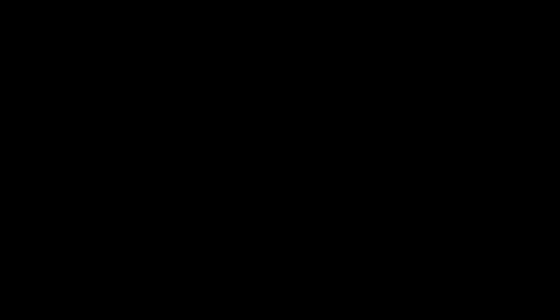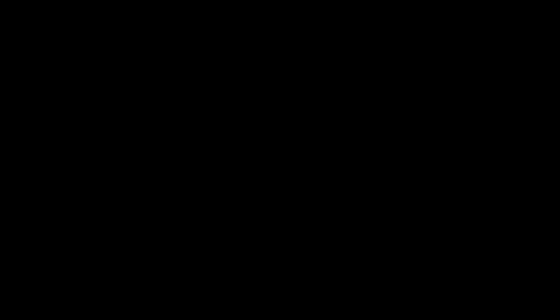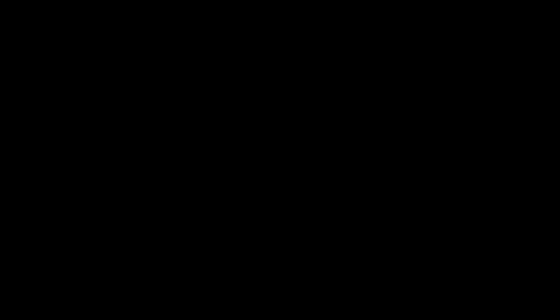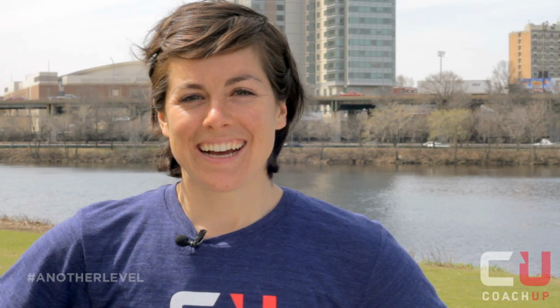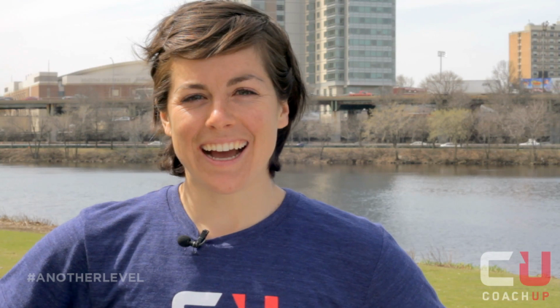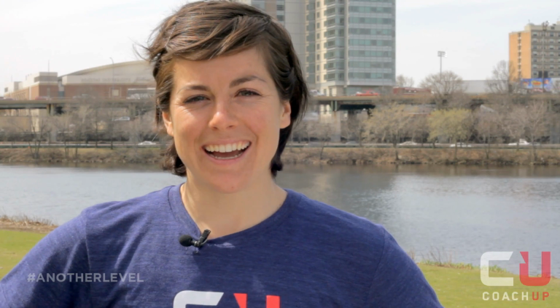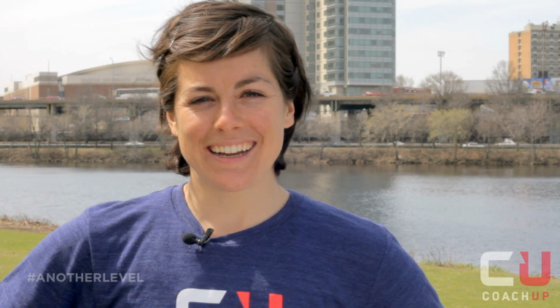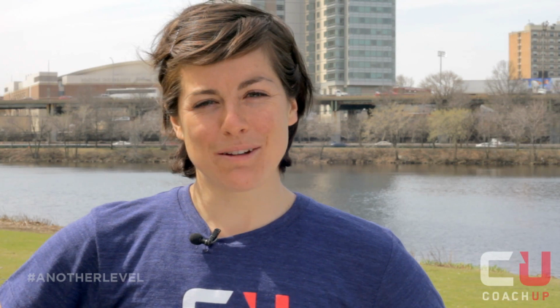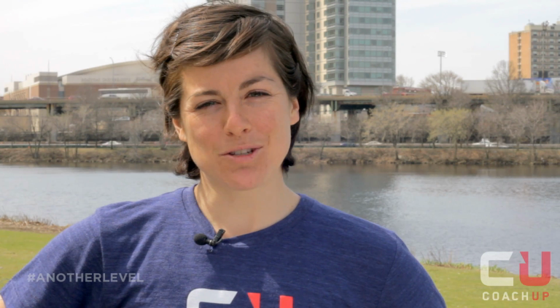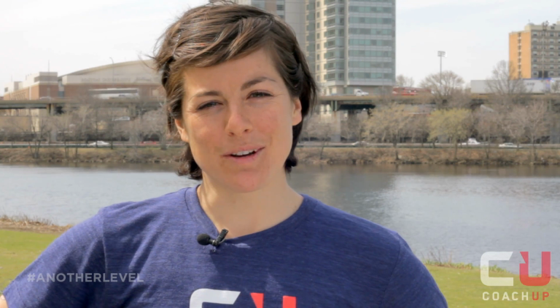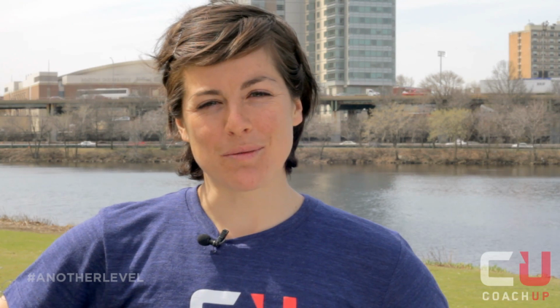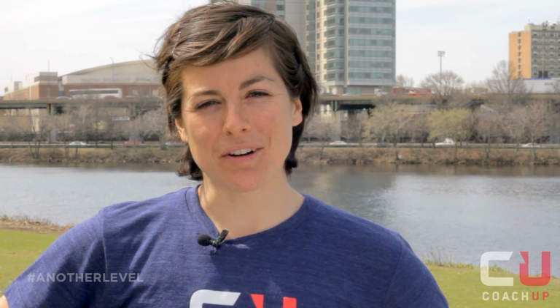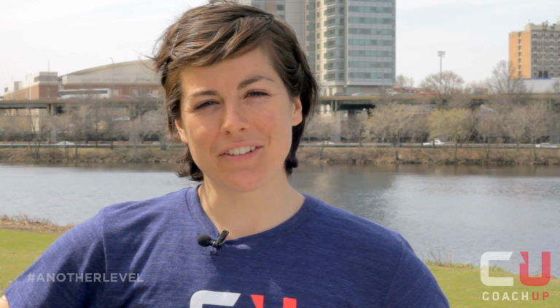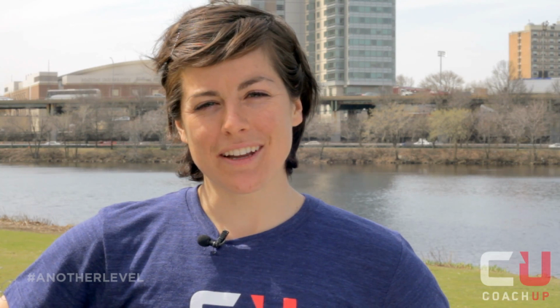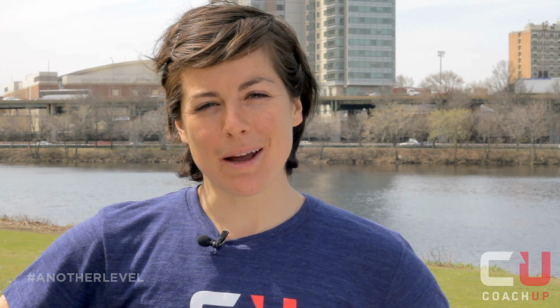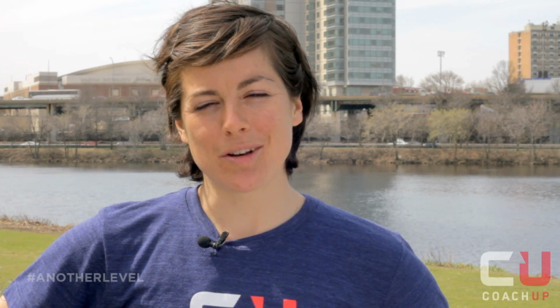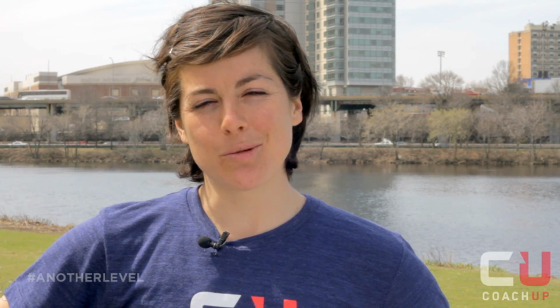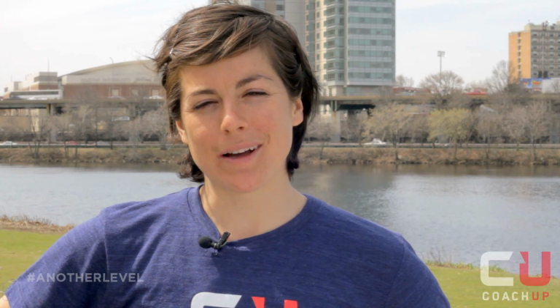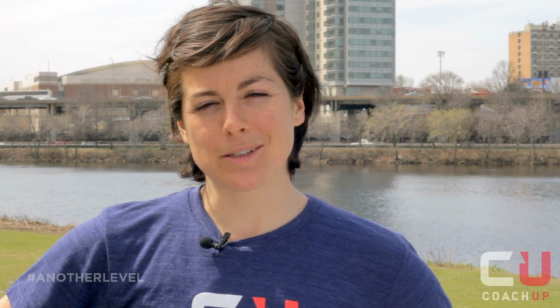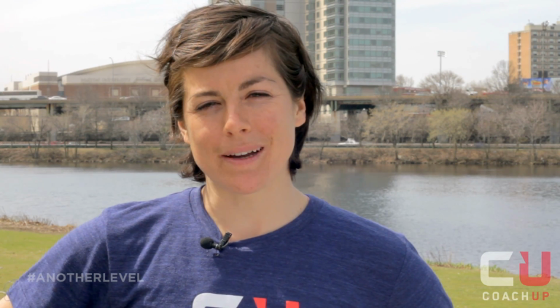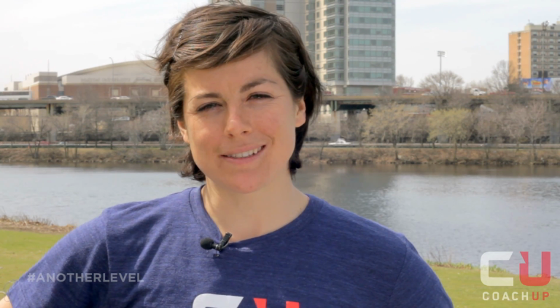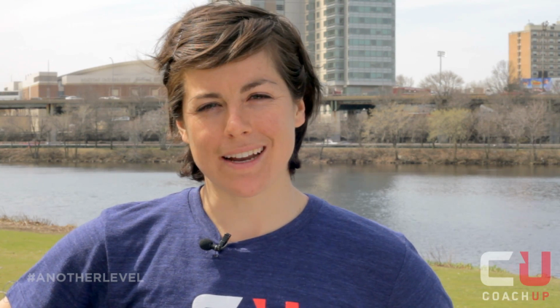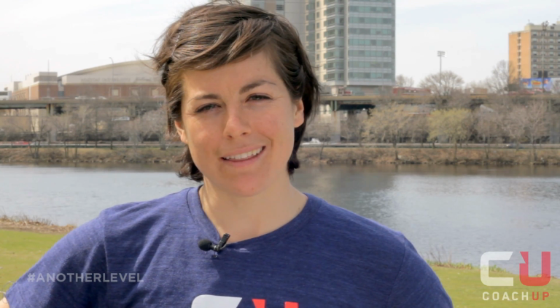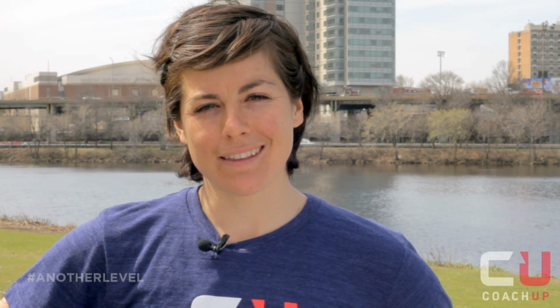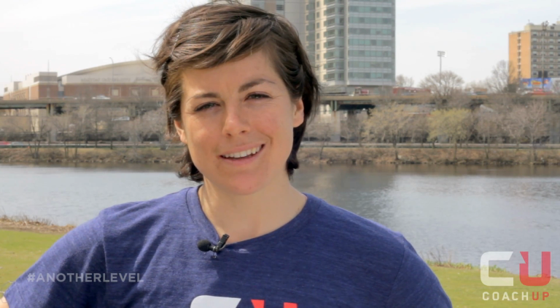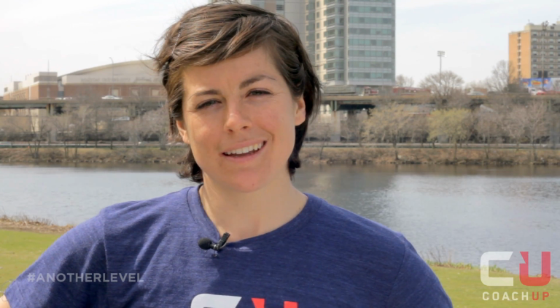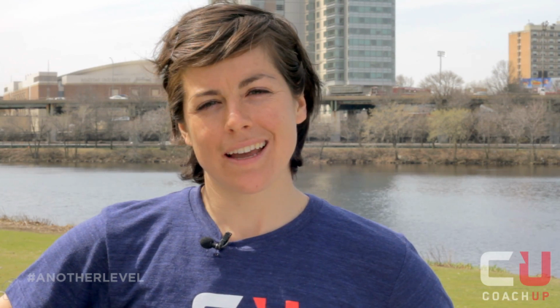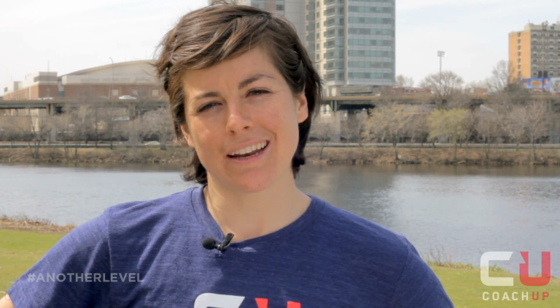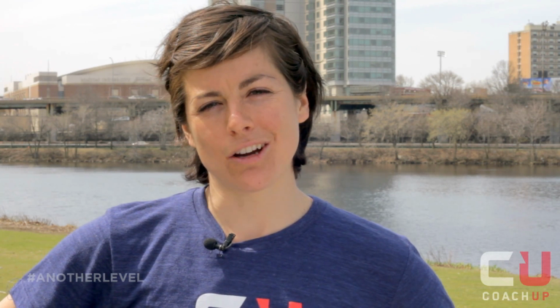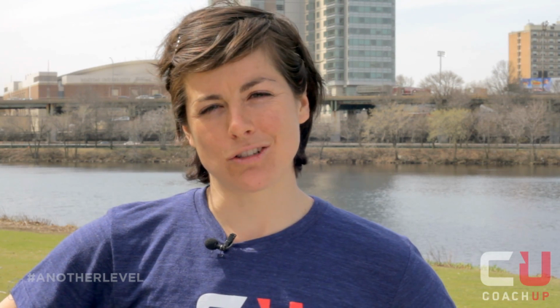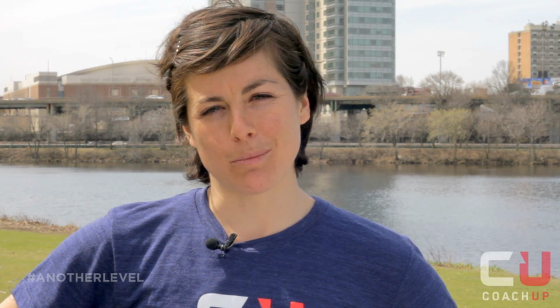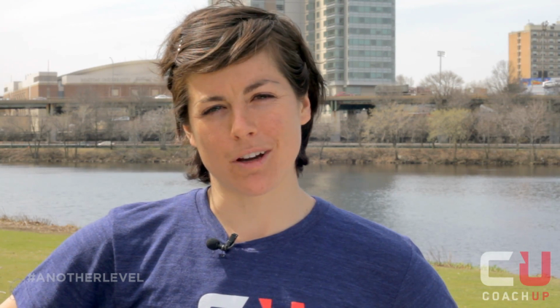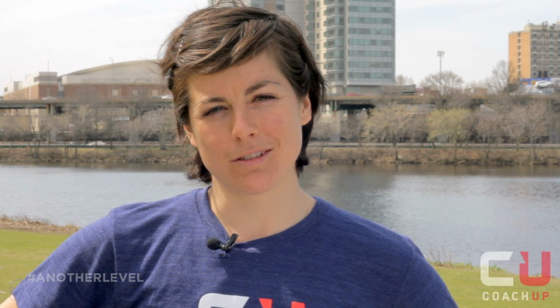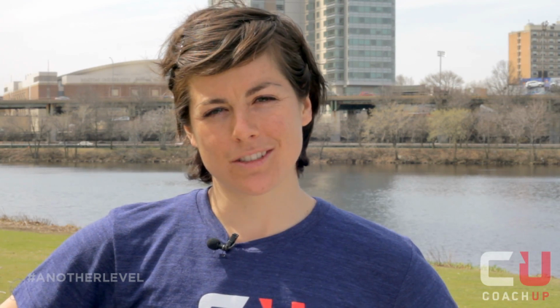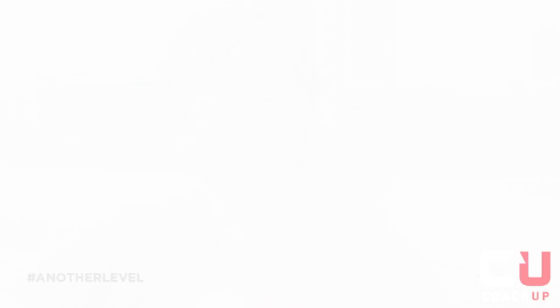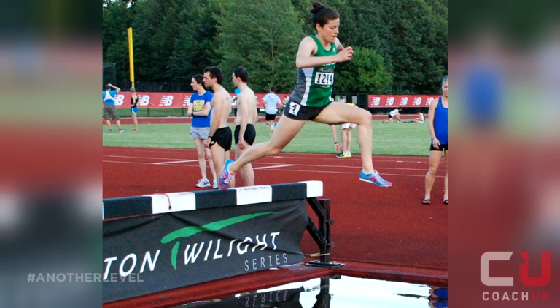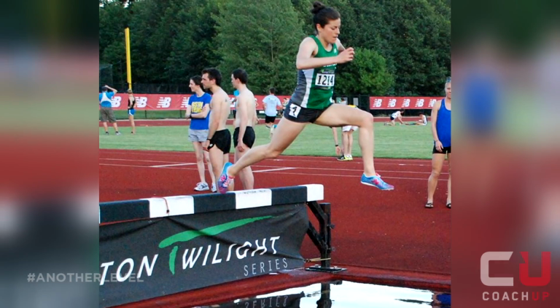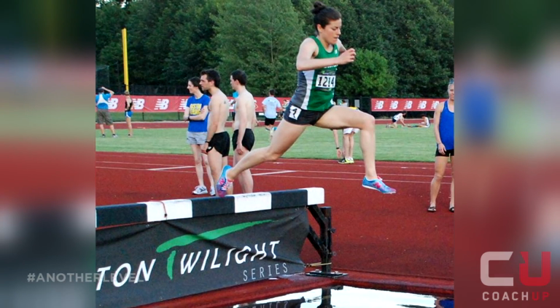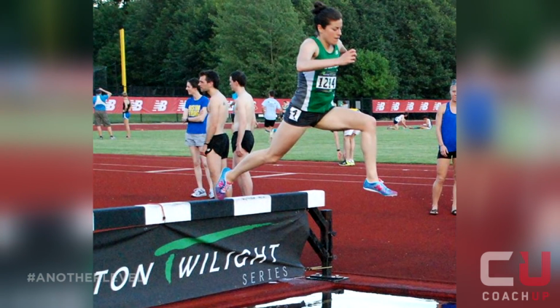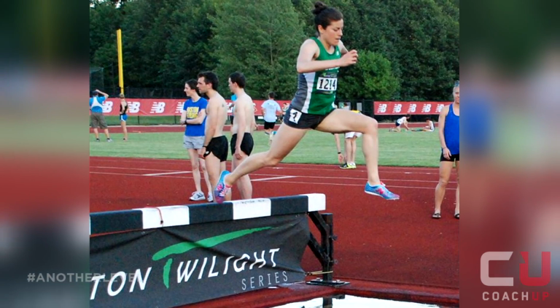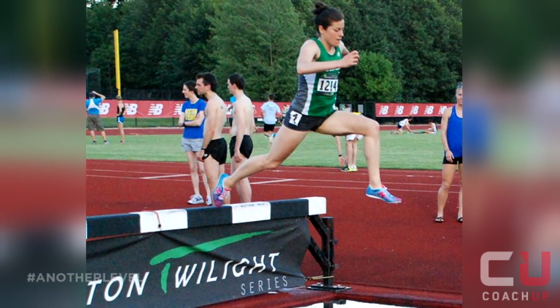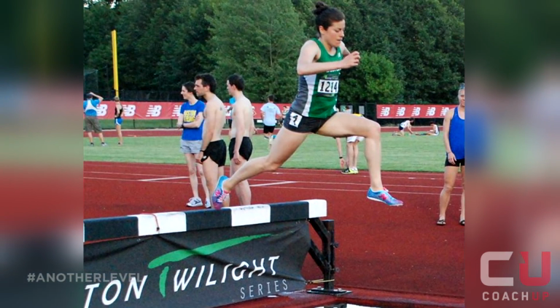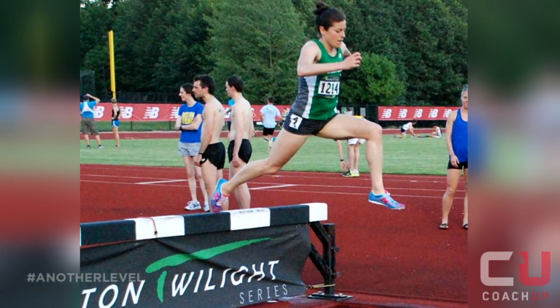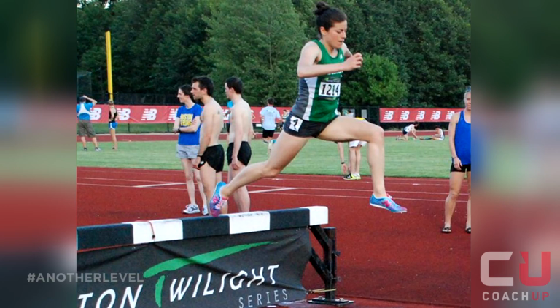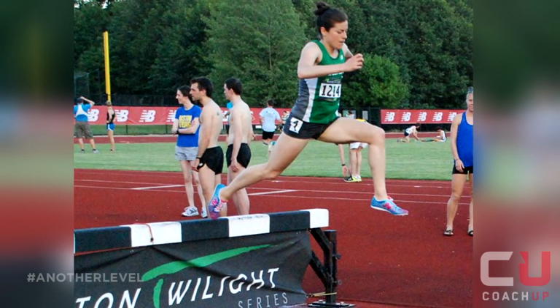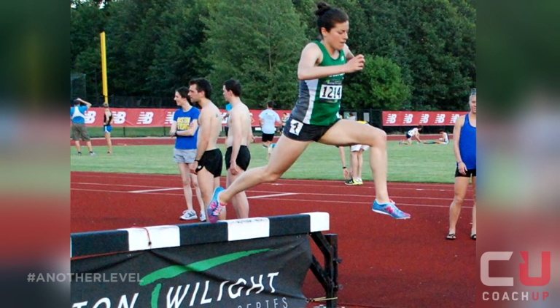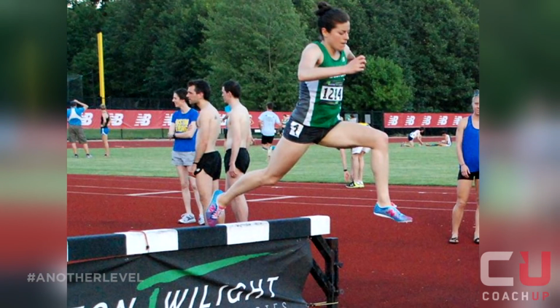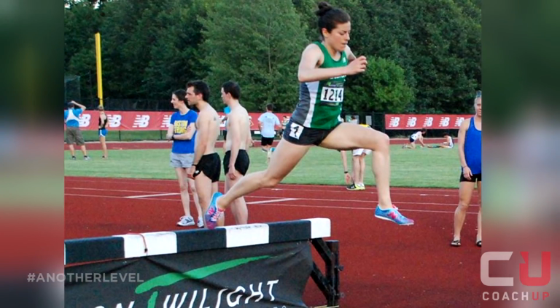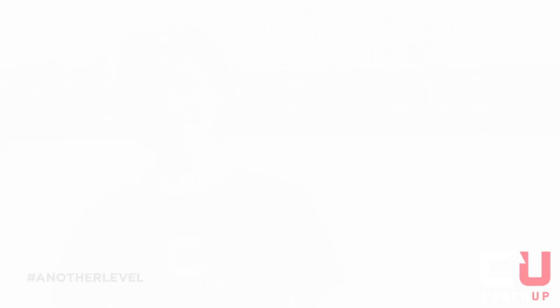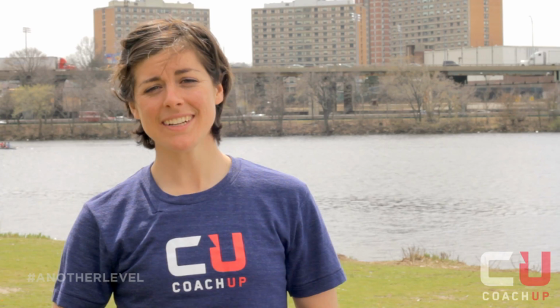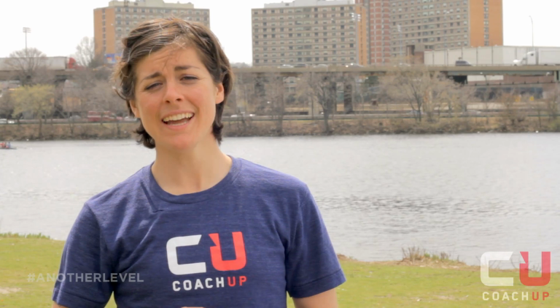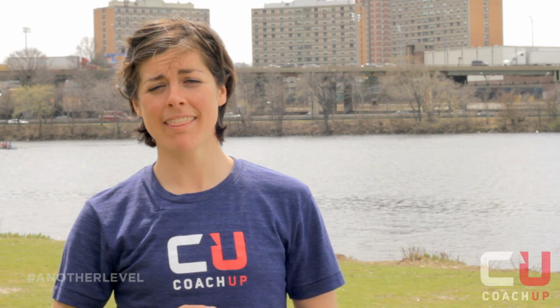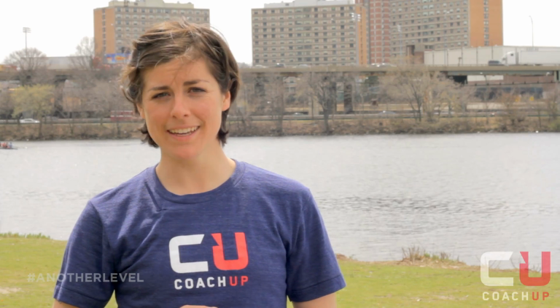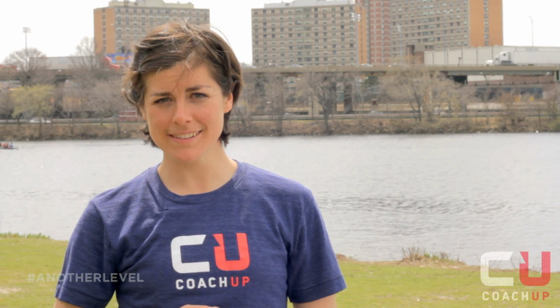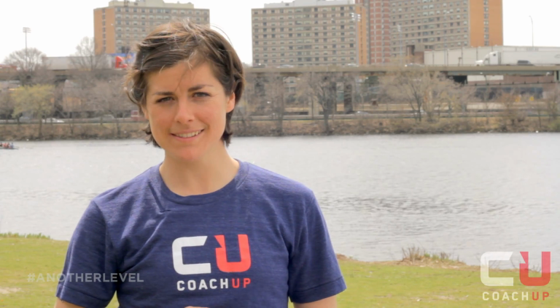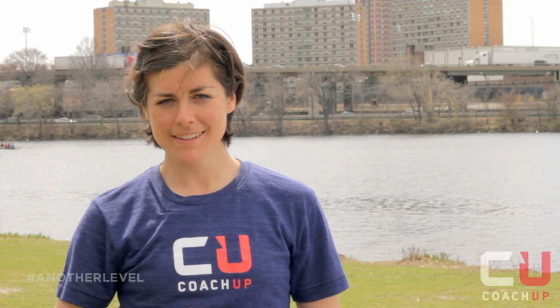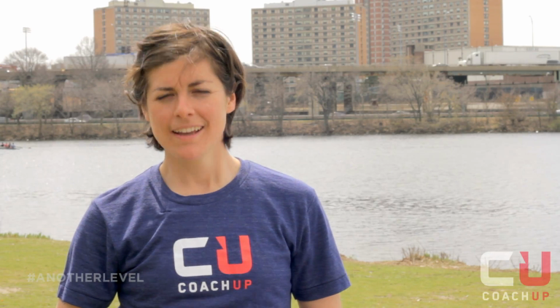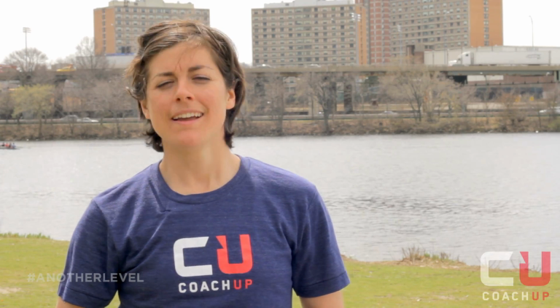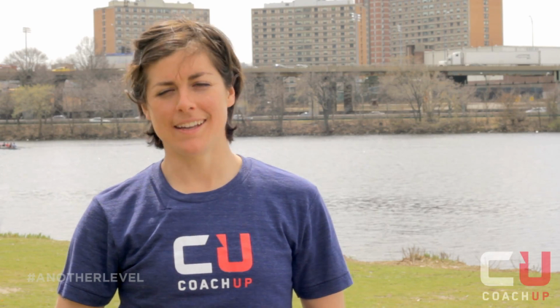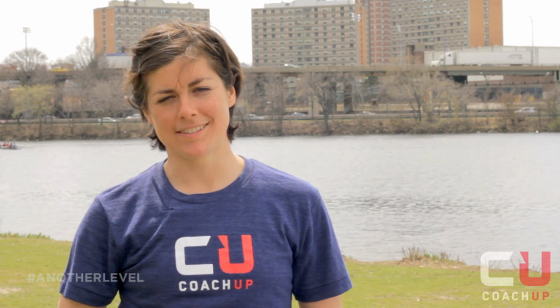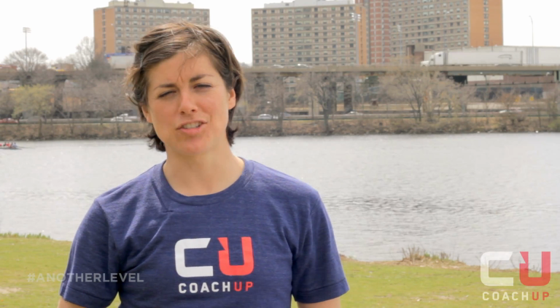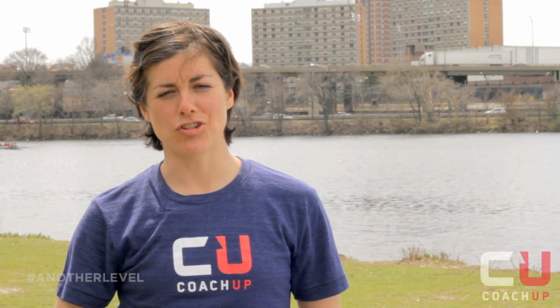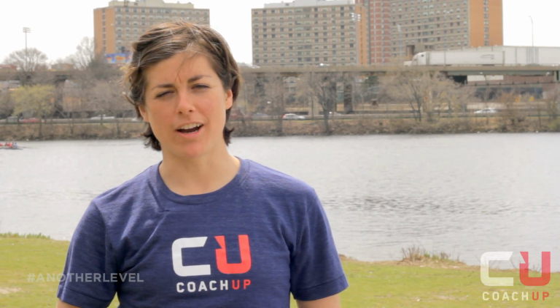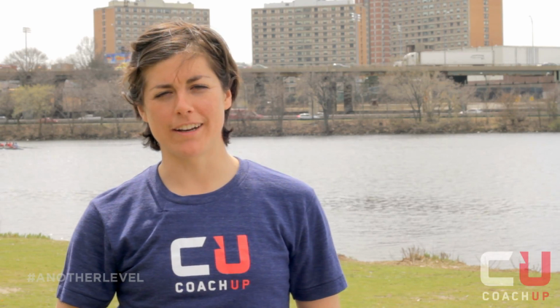Hi, I'm Joanna Murphy. I'm a New Balance Boston athlete and CoachUp Coach. And this is The Stride.